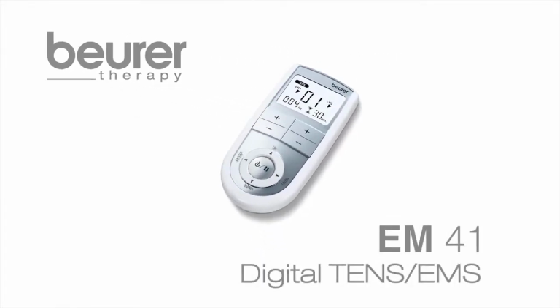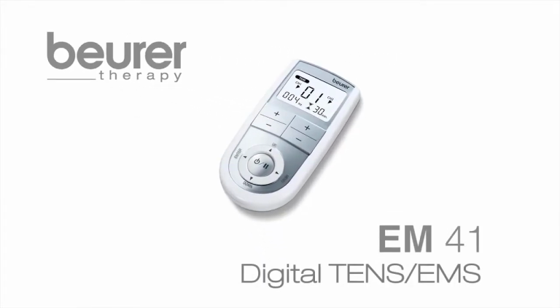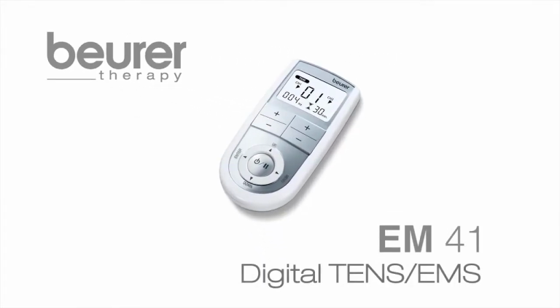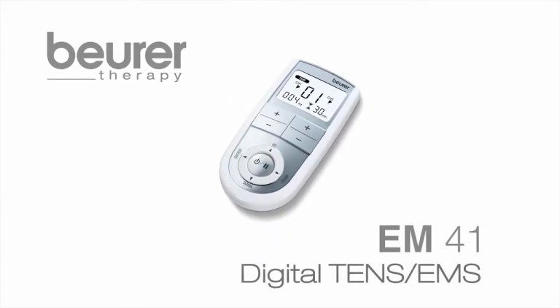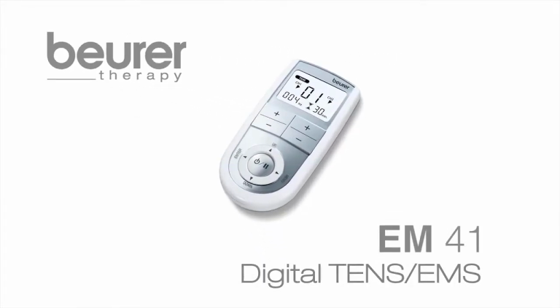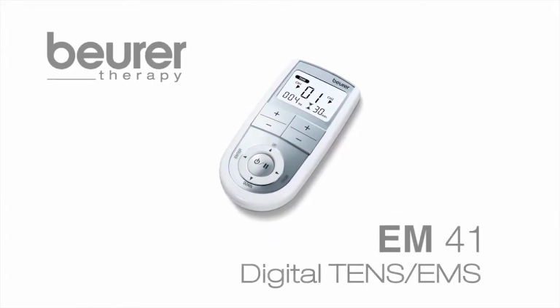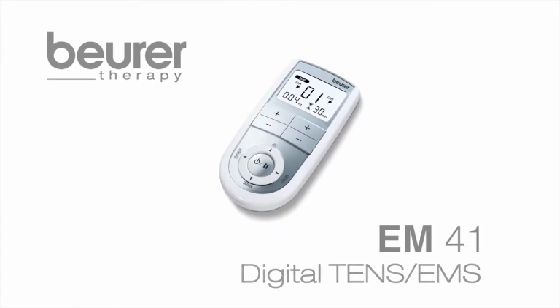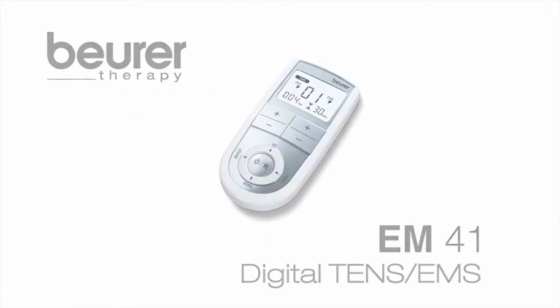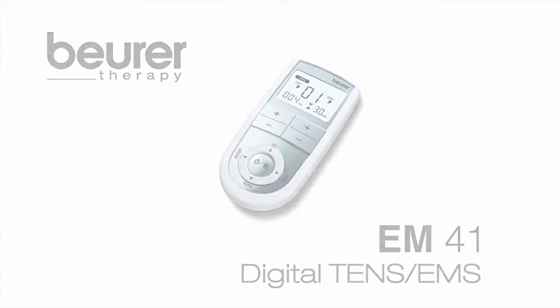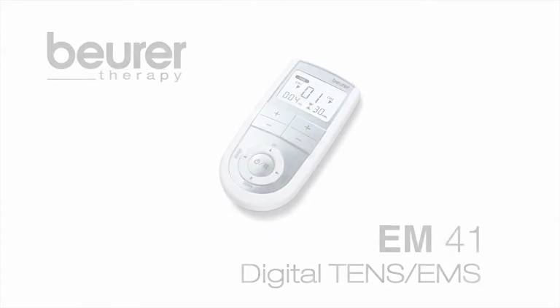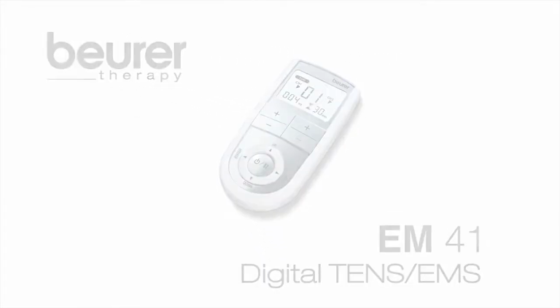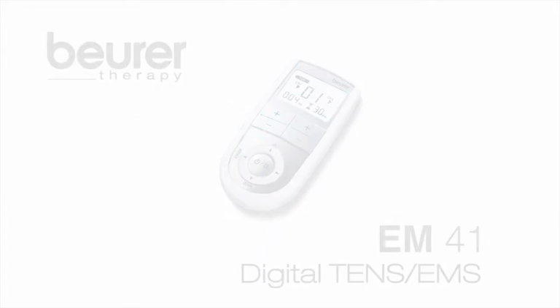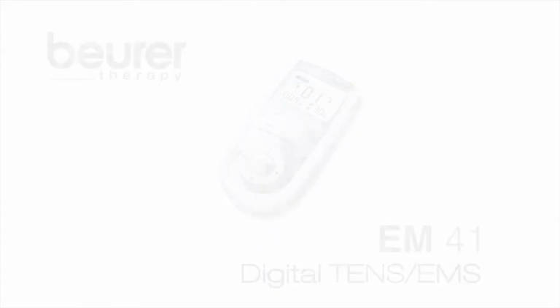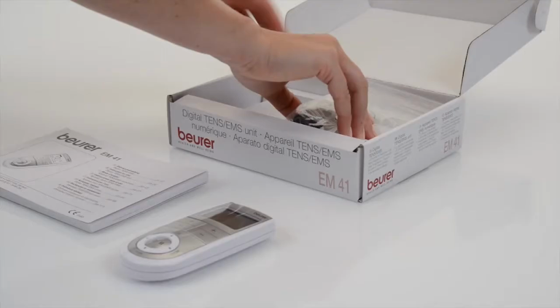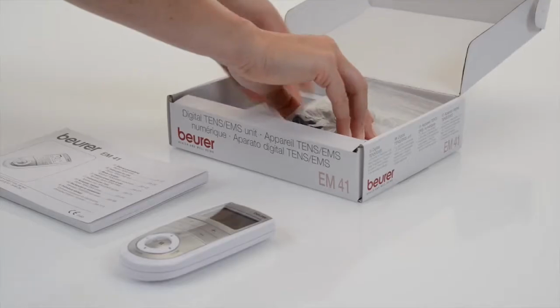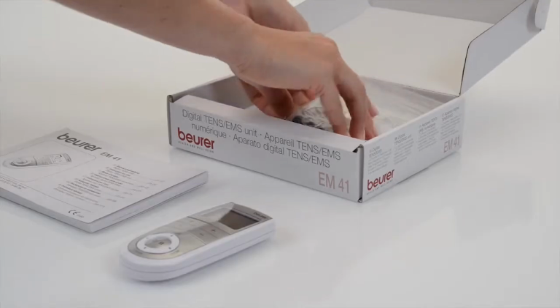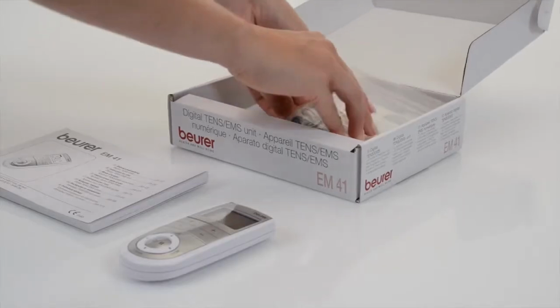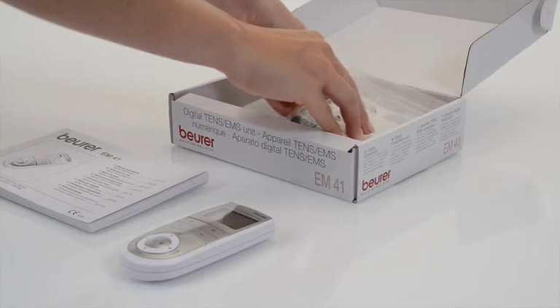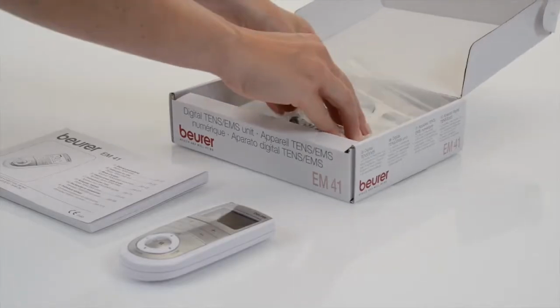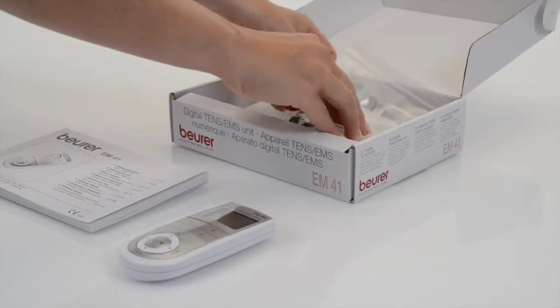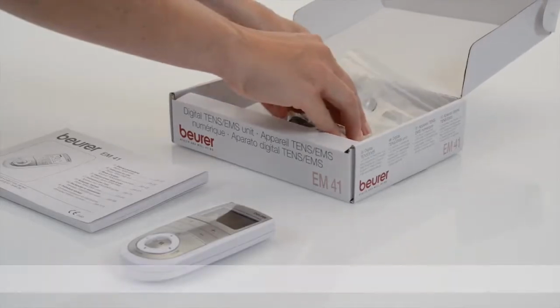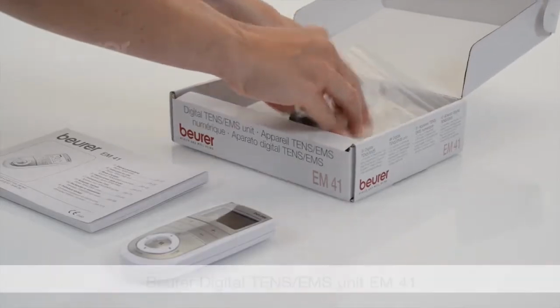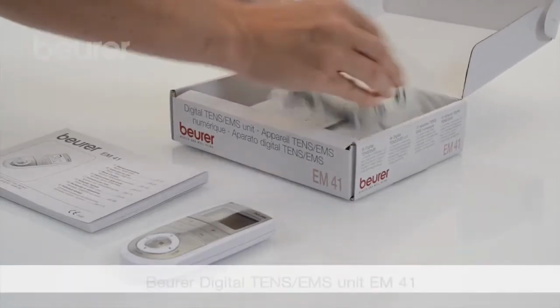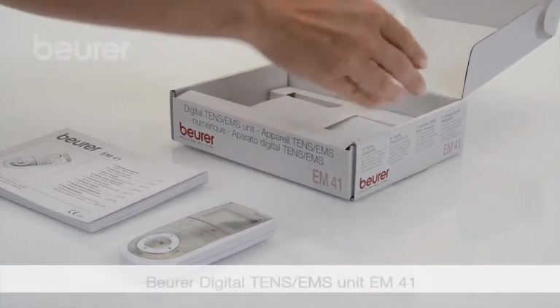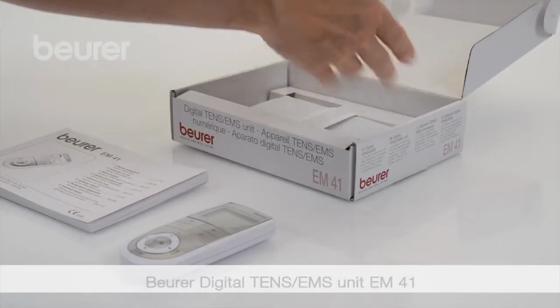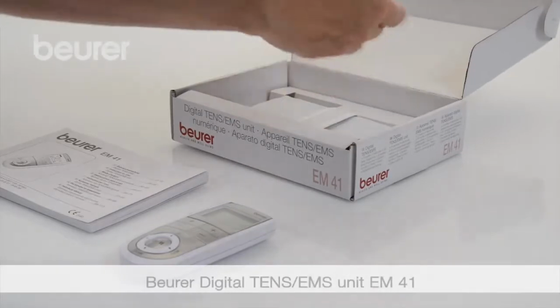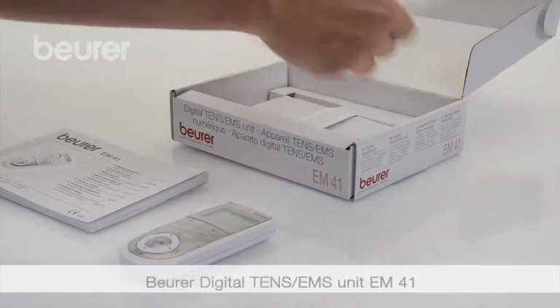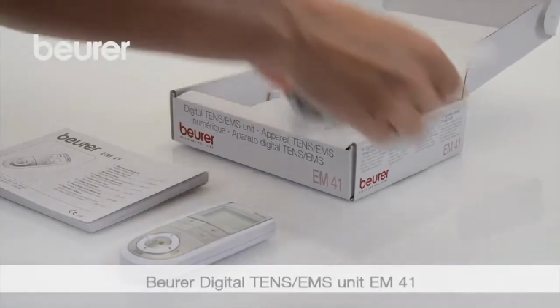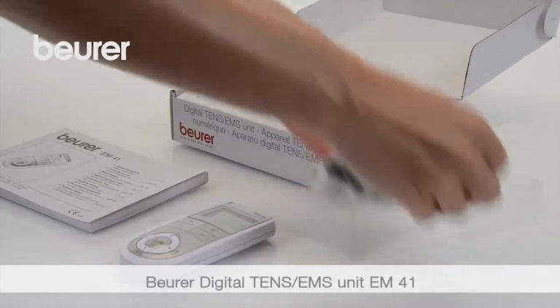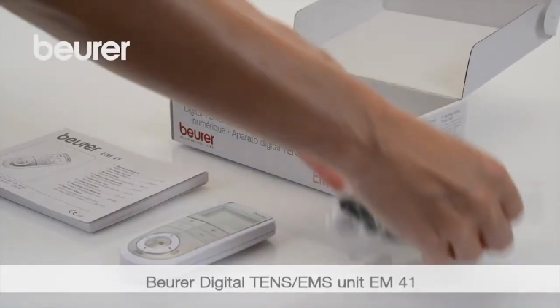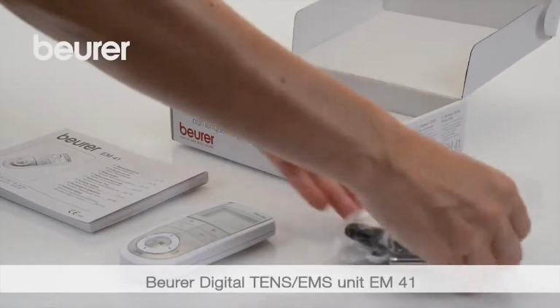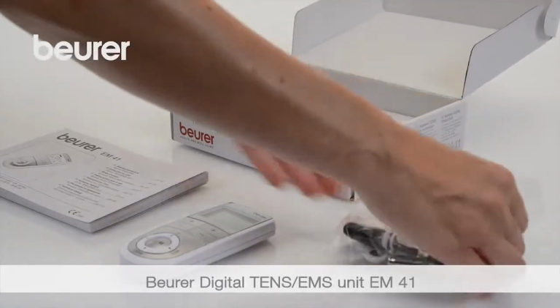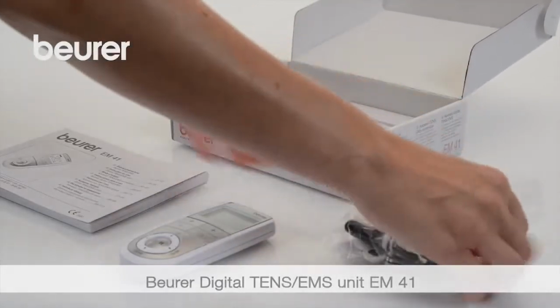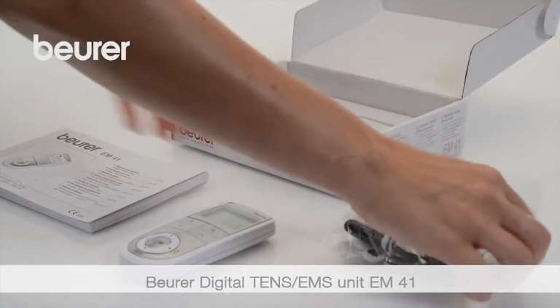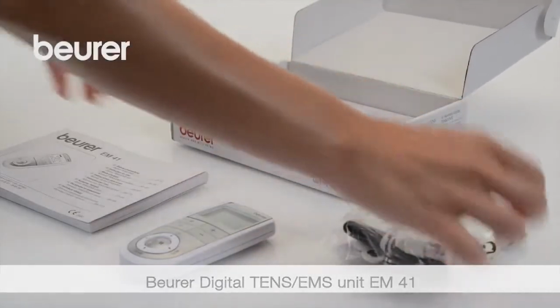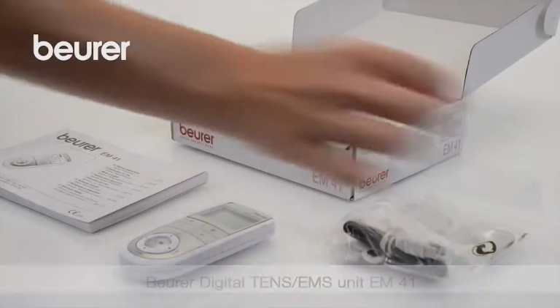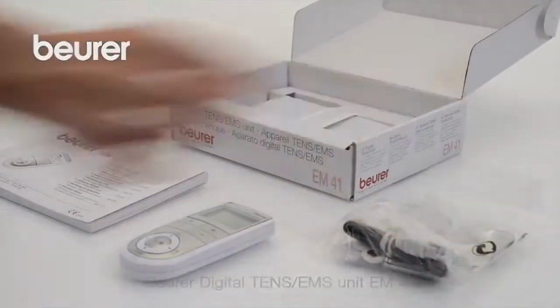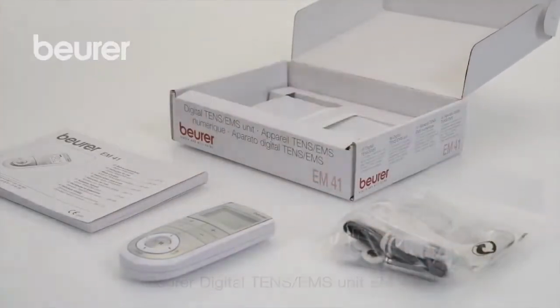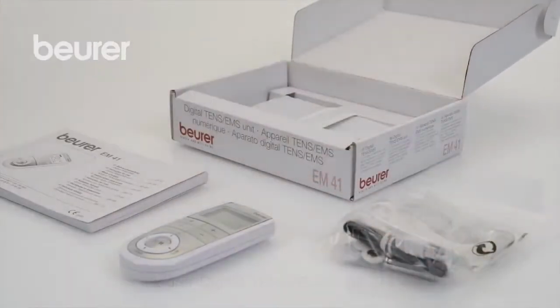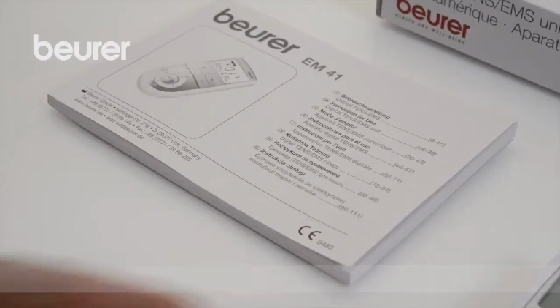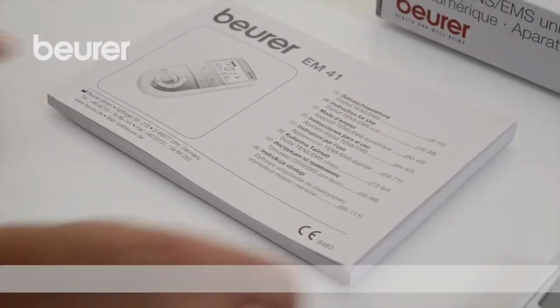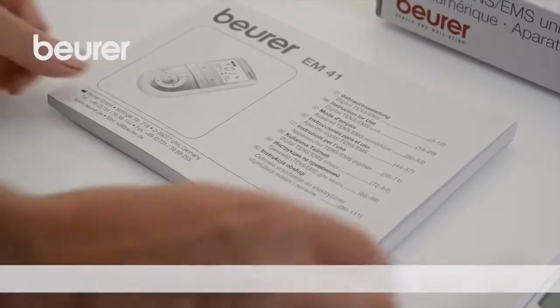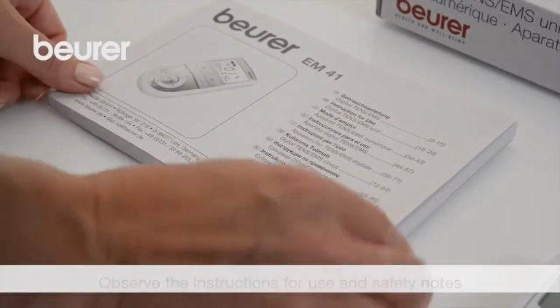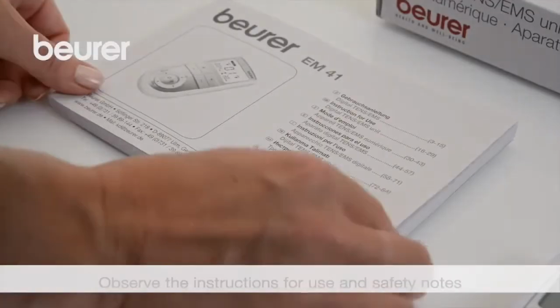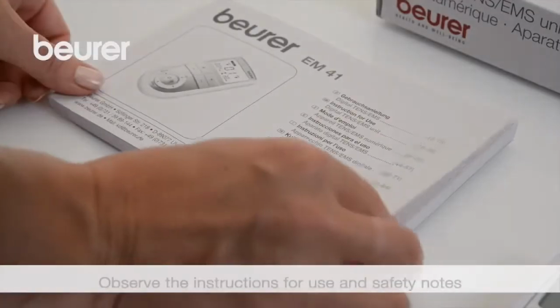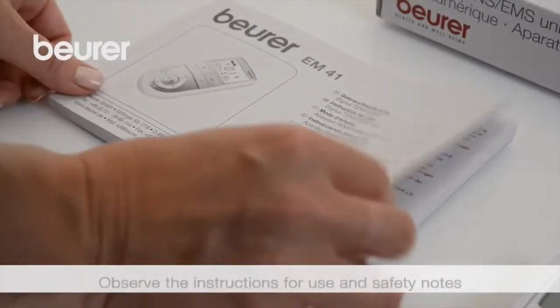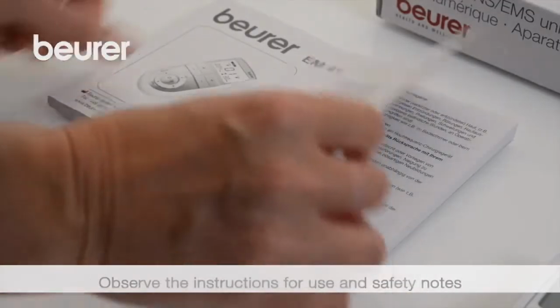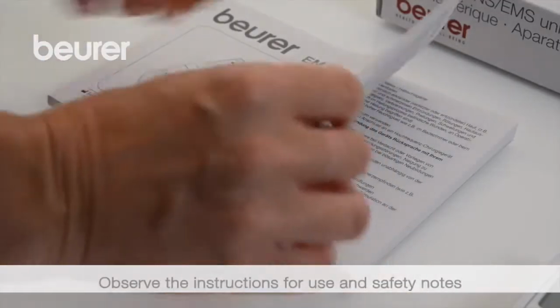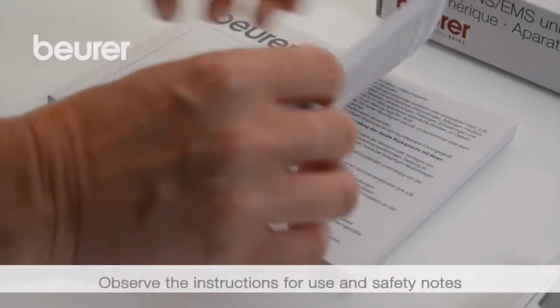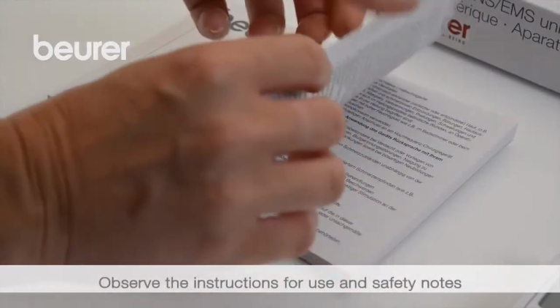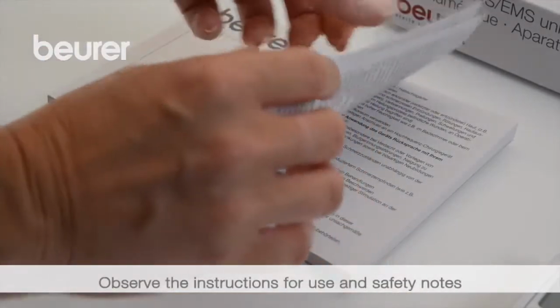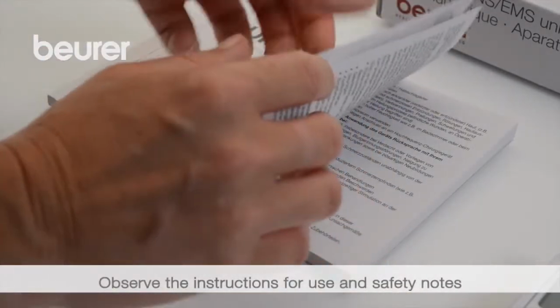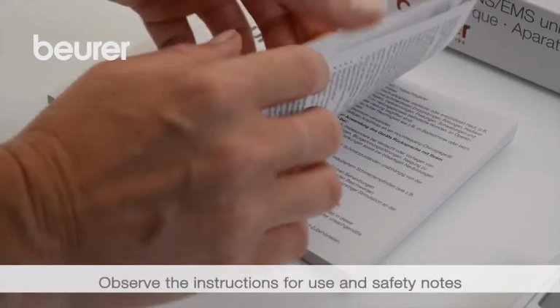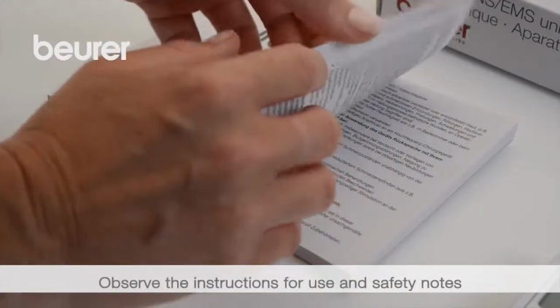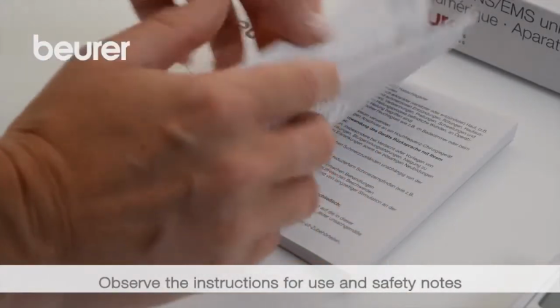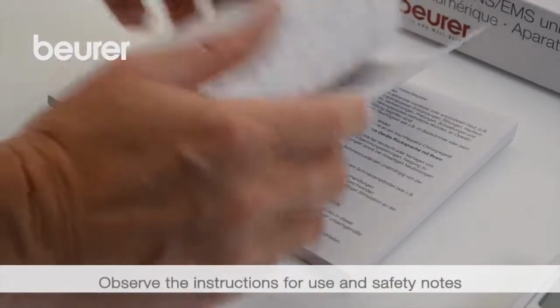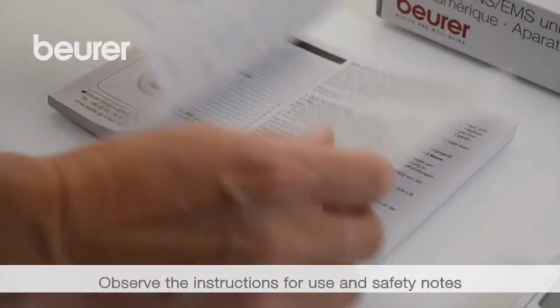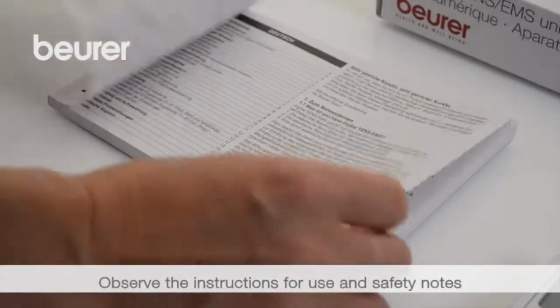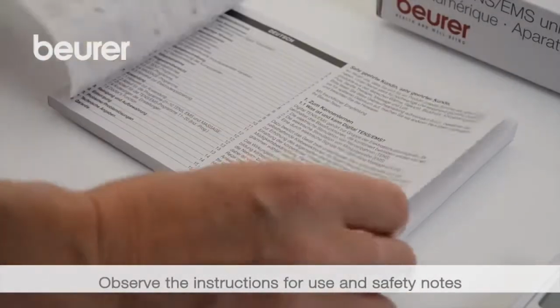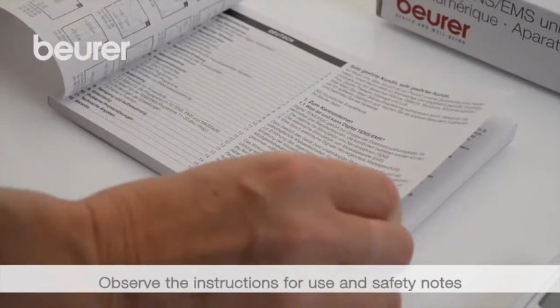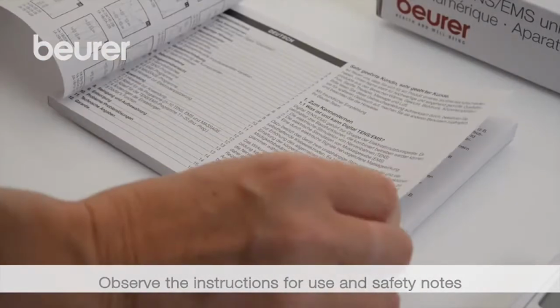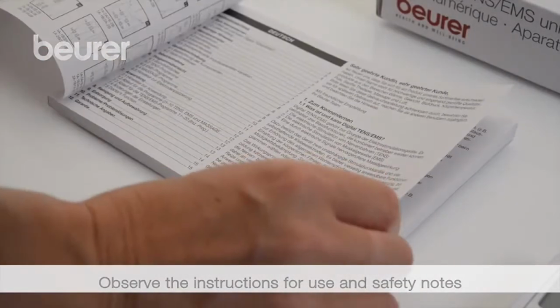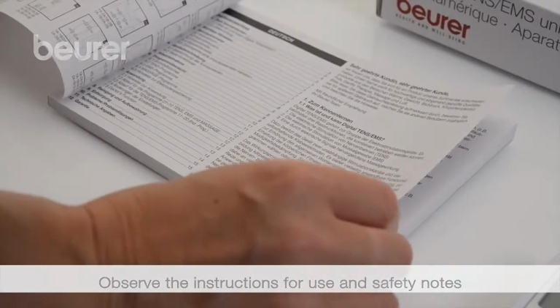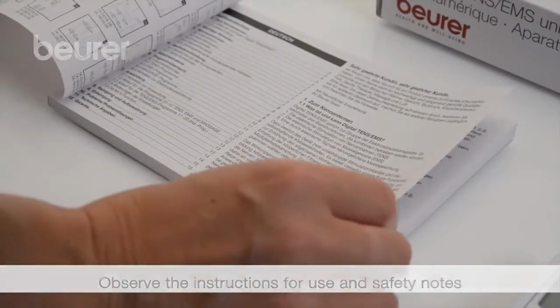This is a guide to the correct usage of the EM41. Pay attention to the instructions for use and safety notes.